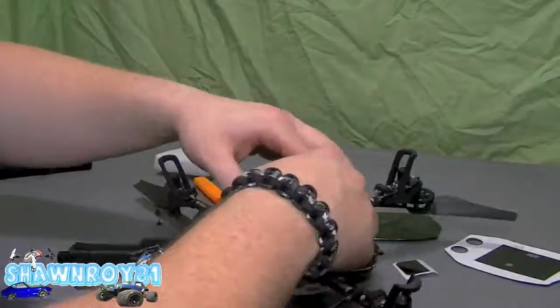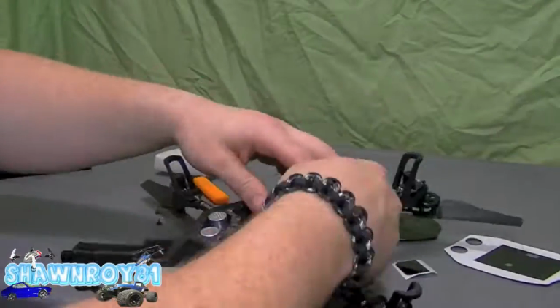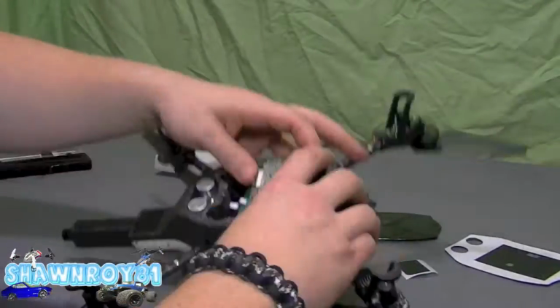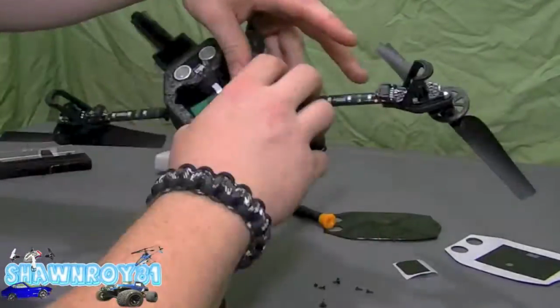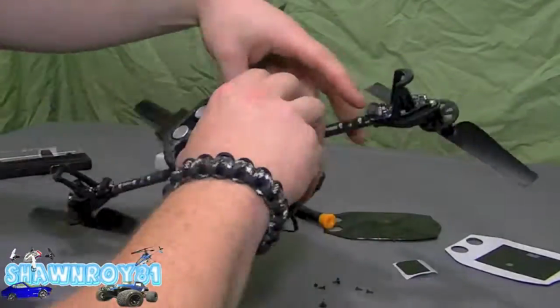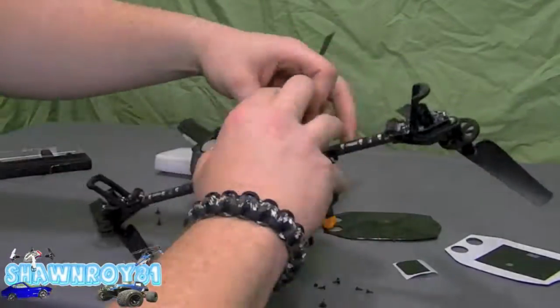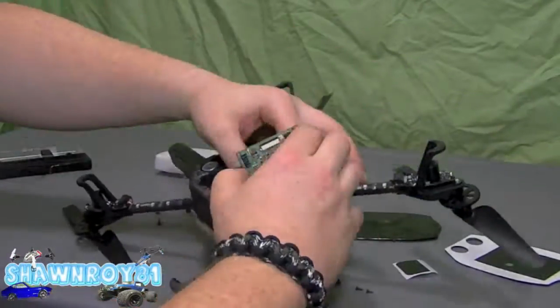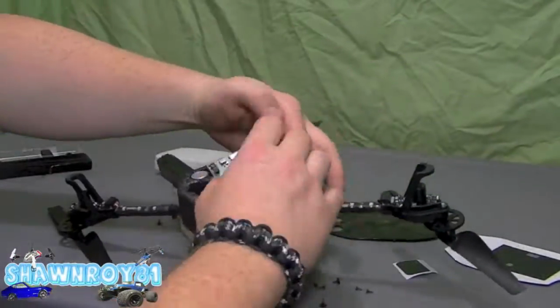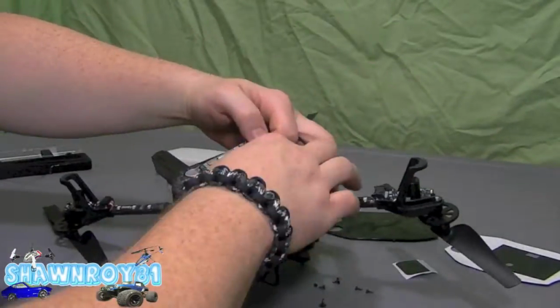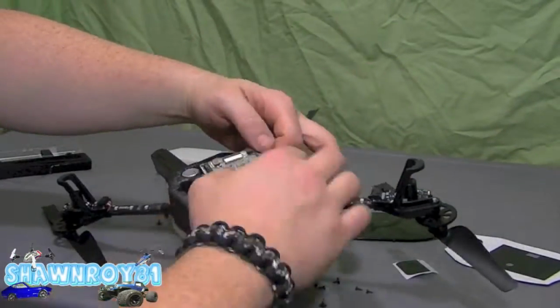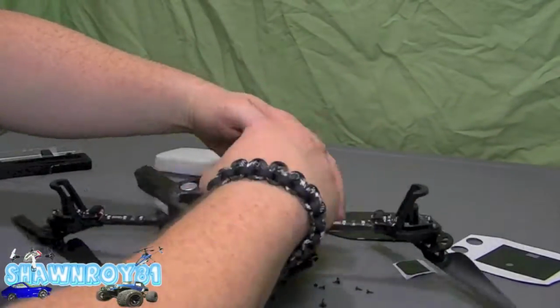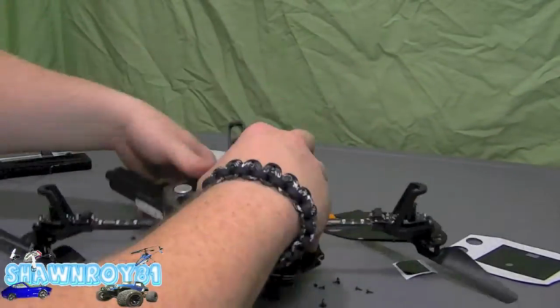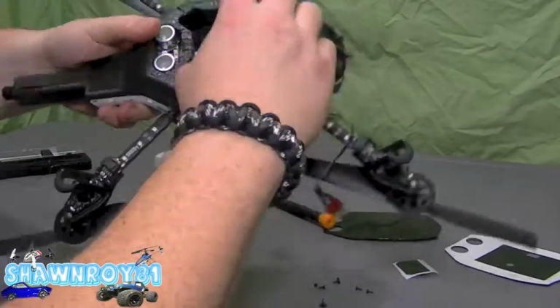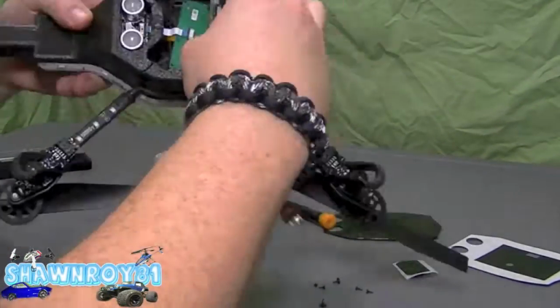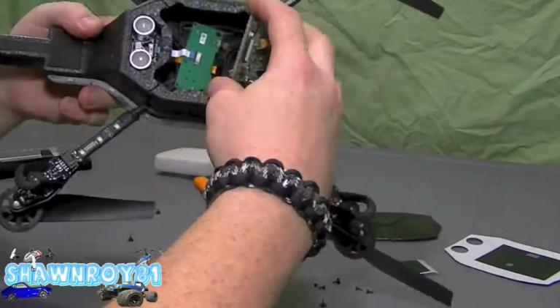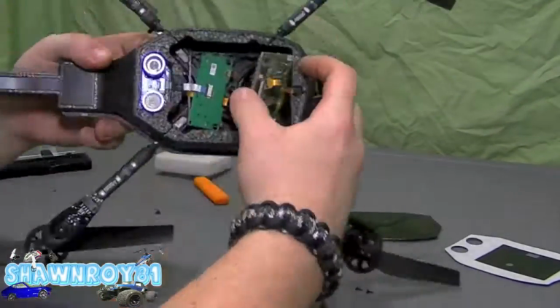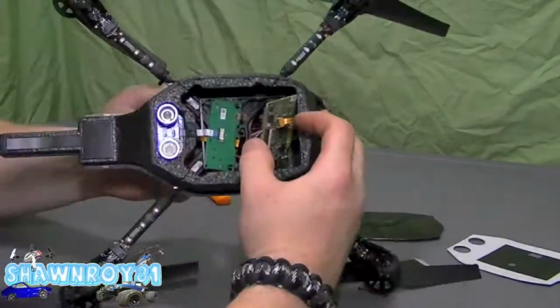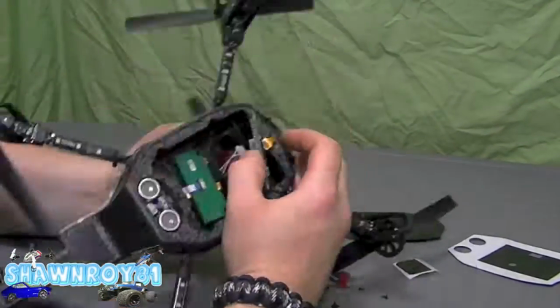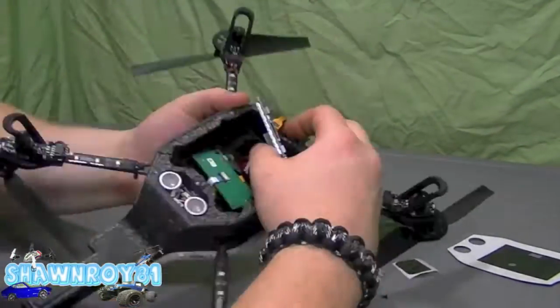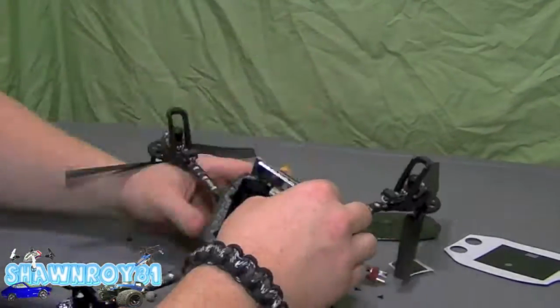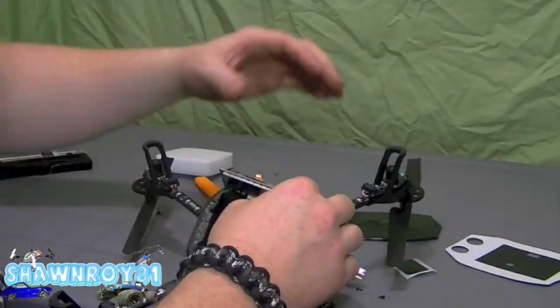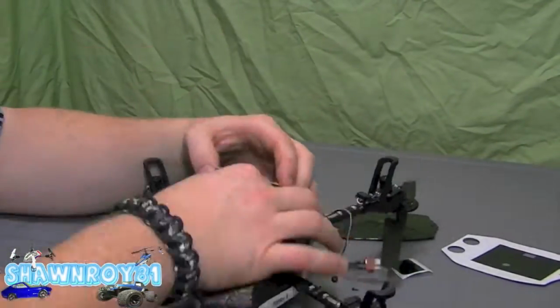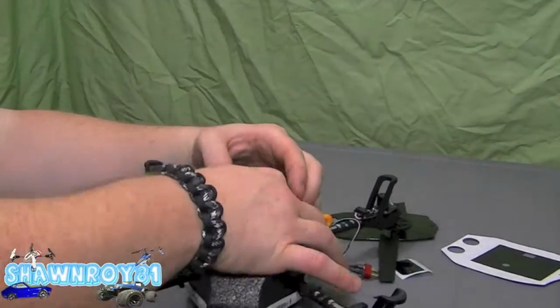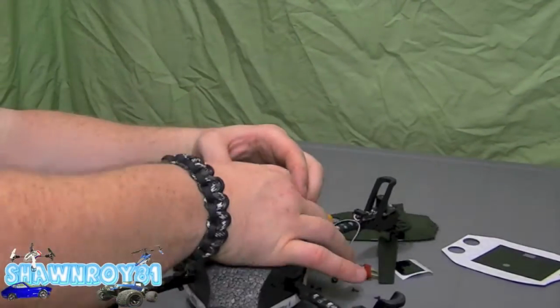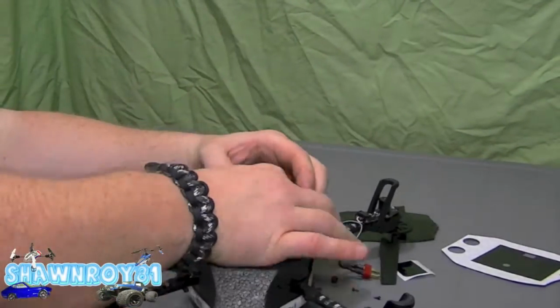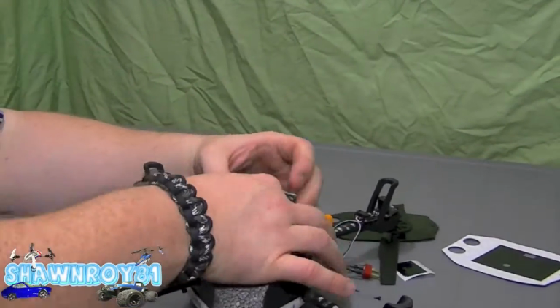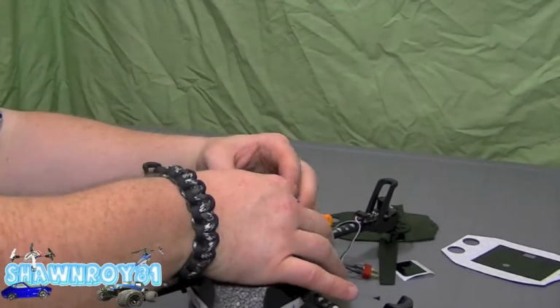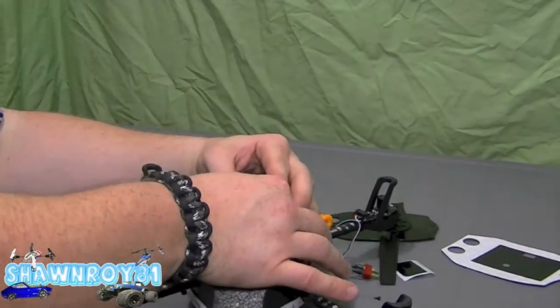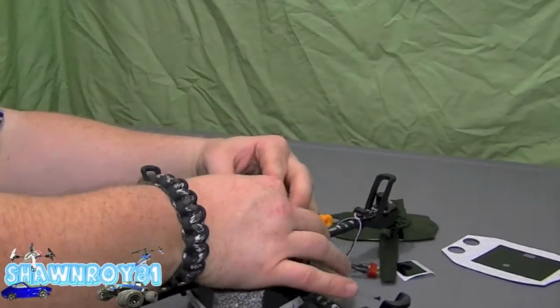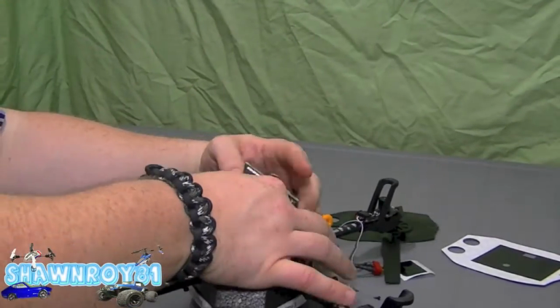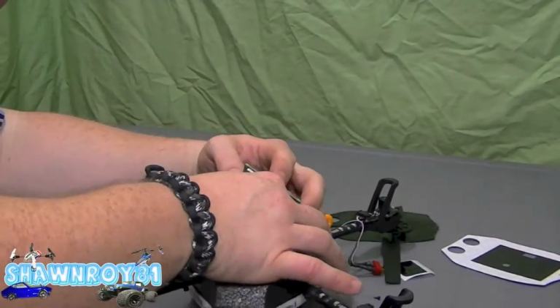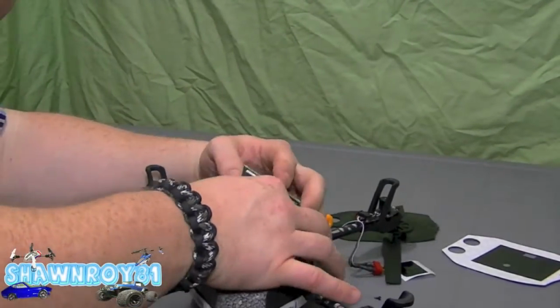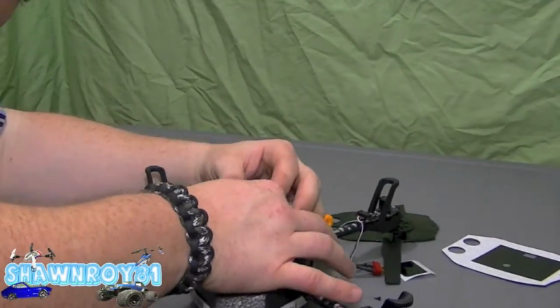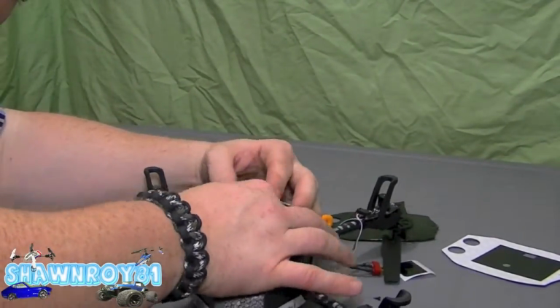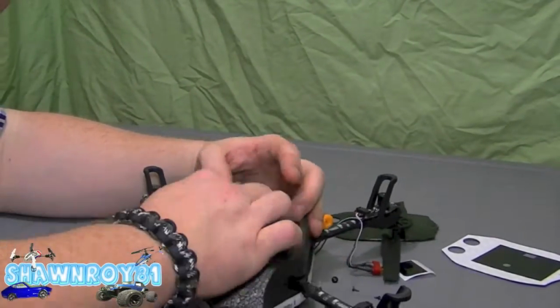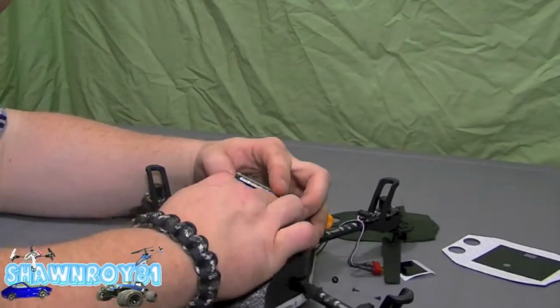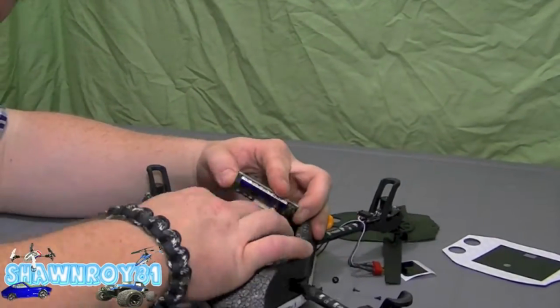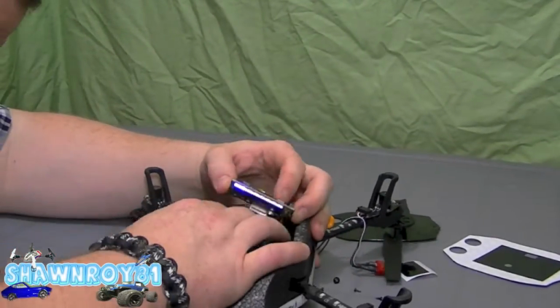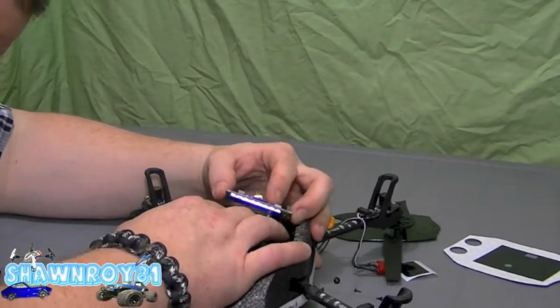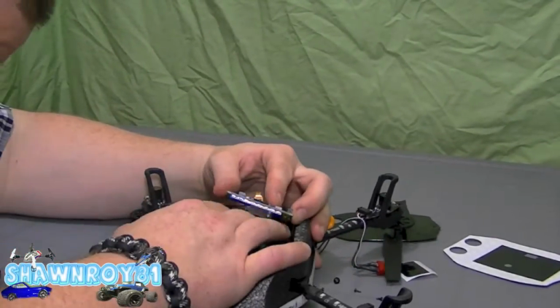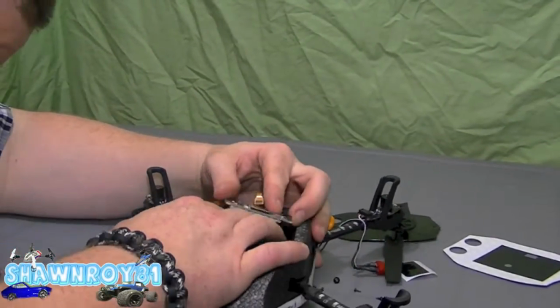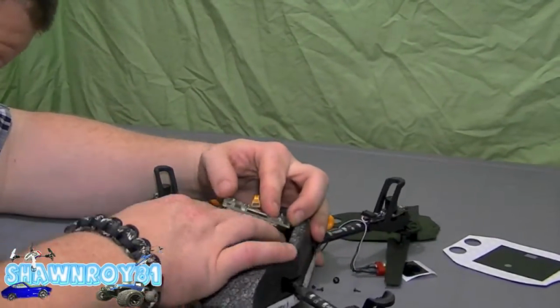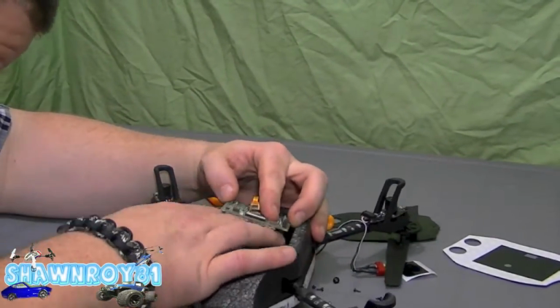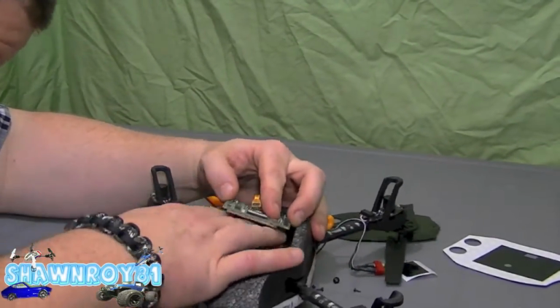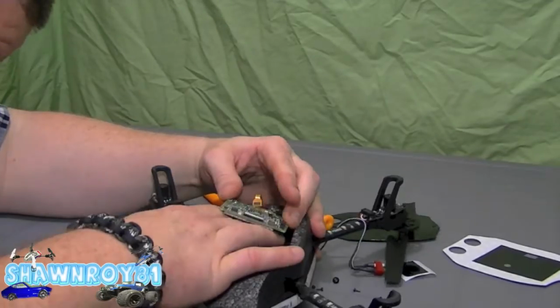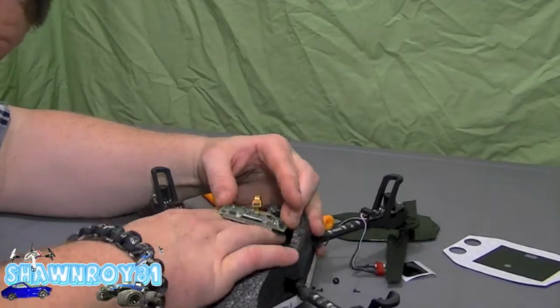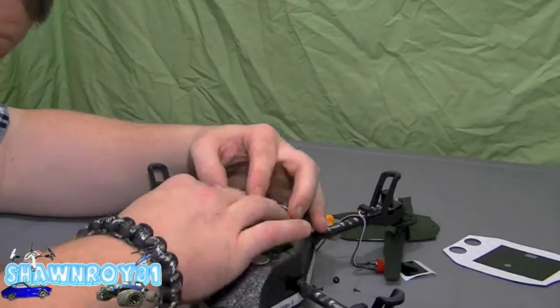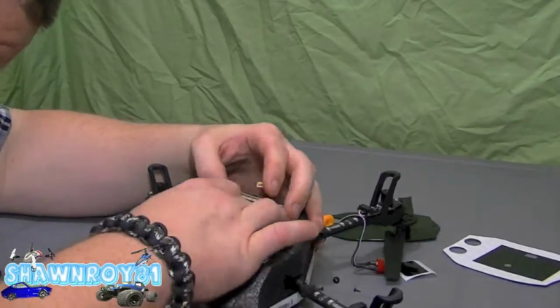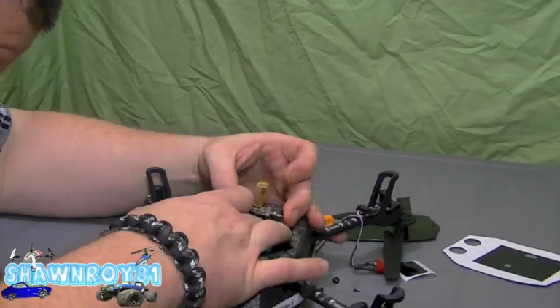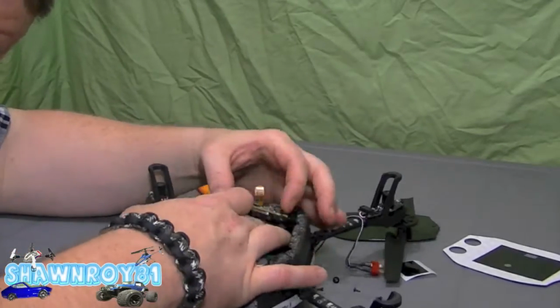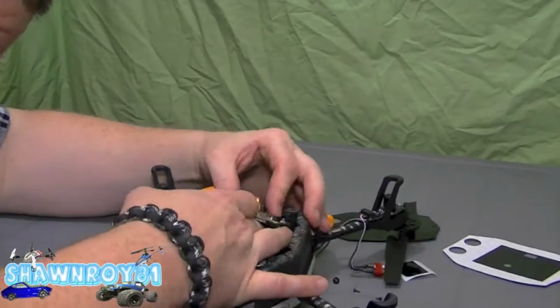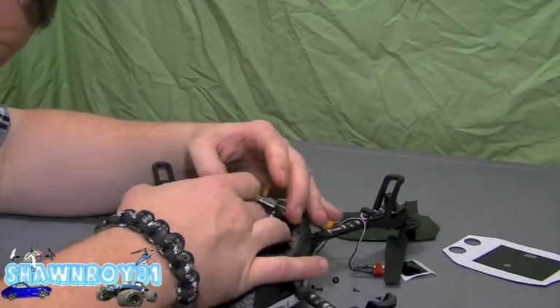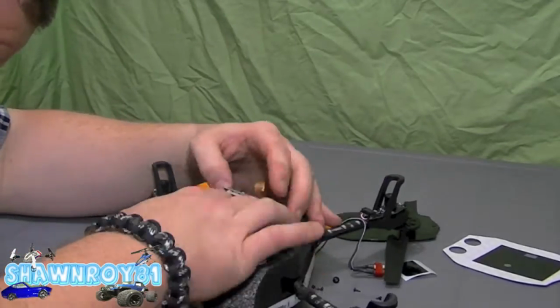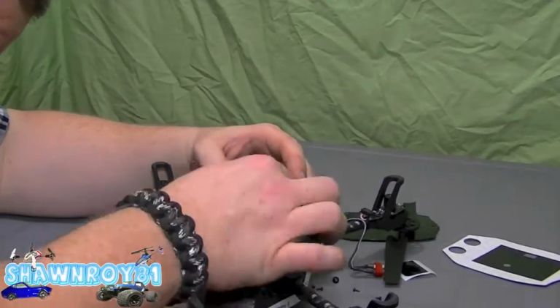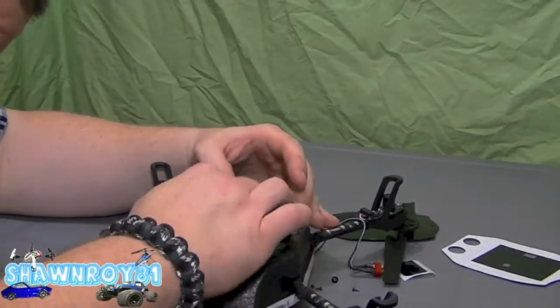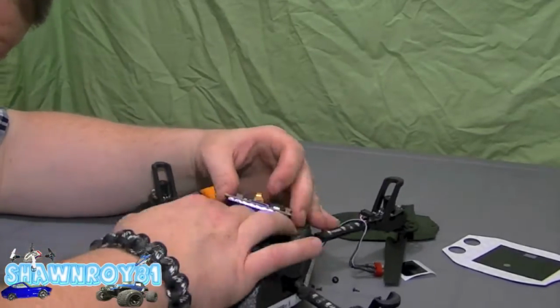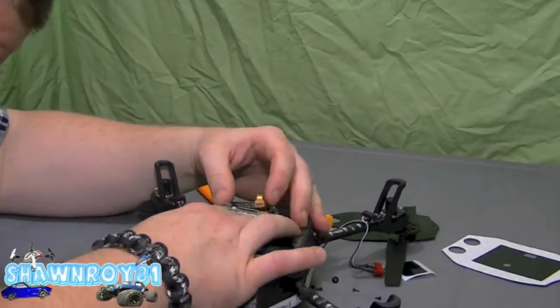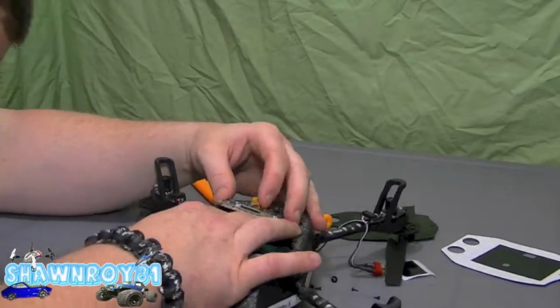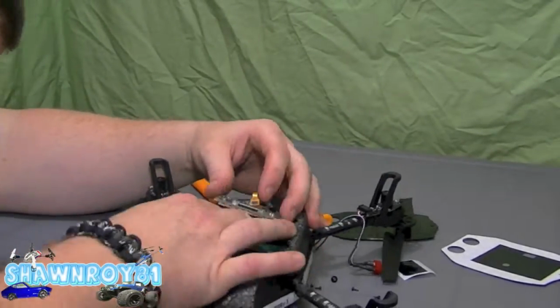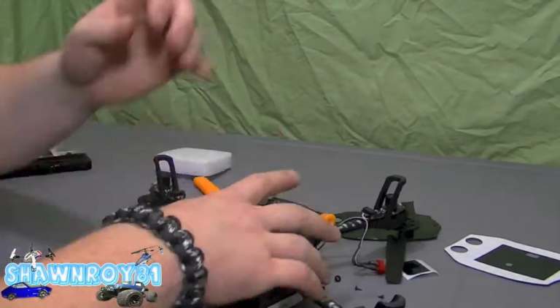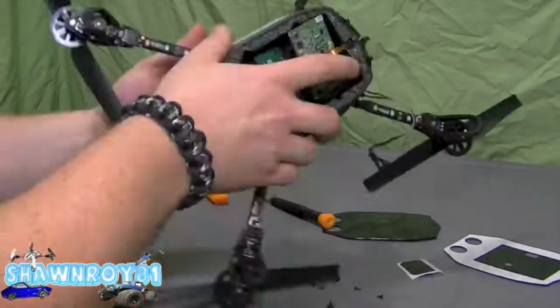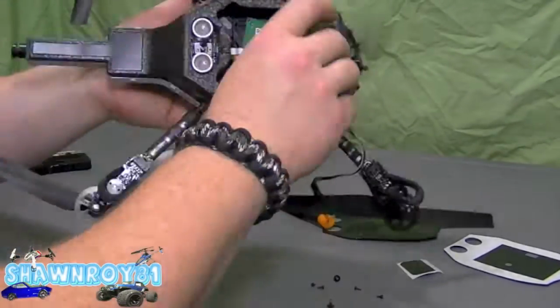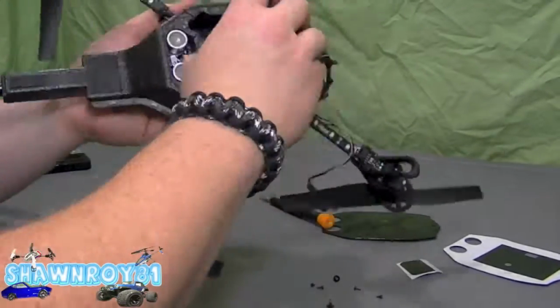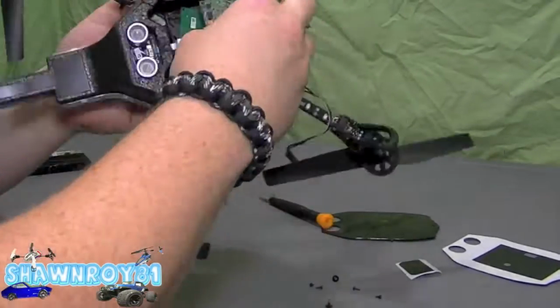The hardest part was getting those two bottom connectors in. It's going to be hard to show on camera, but you've got to kind of wiggle them into place and push the board down onto them.